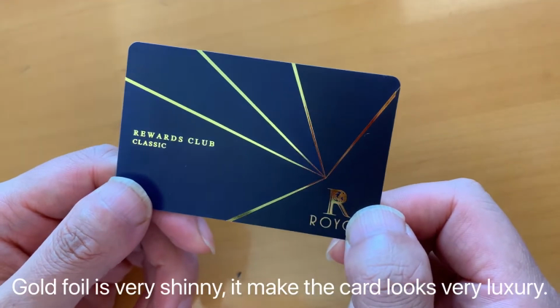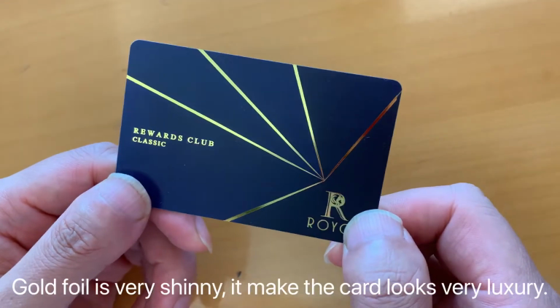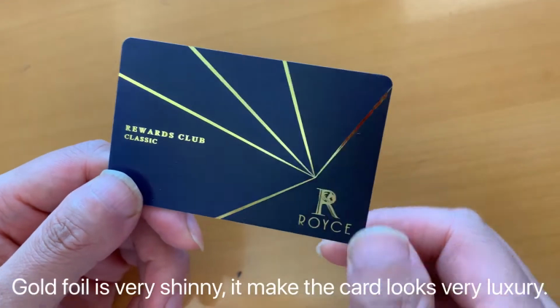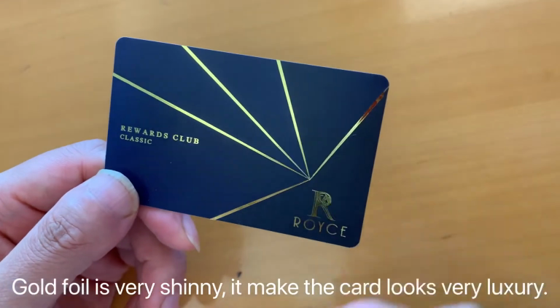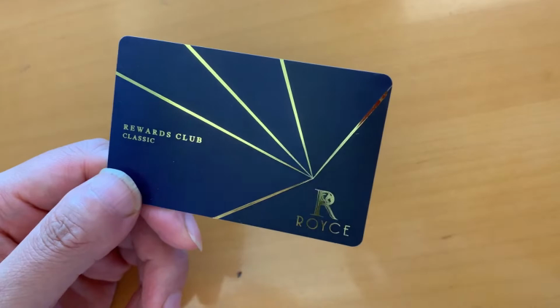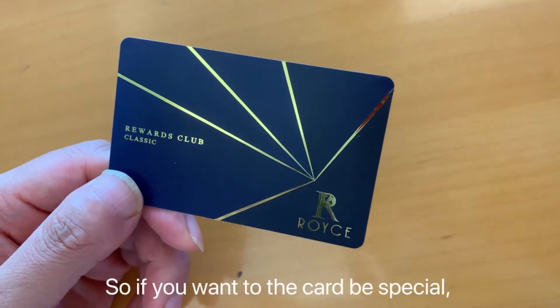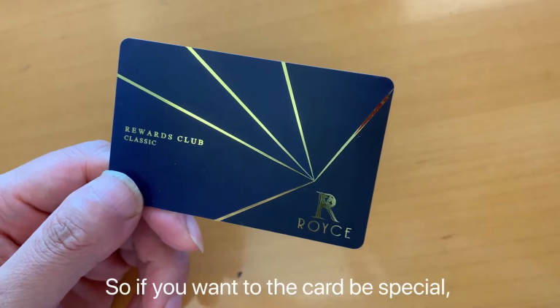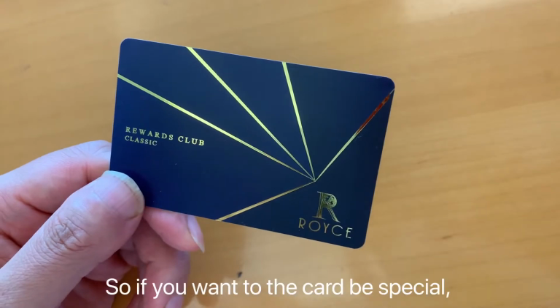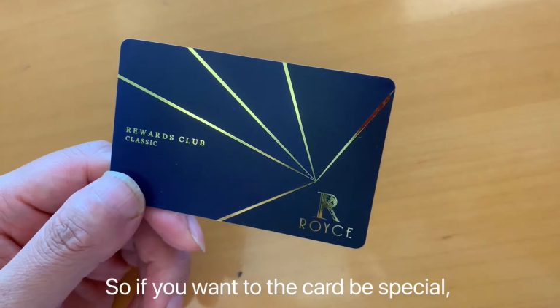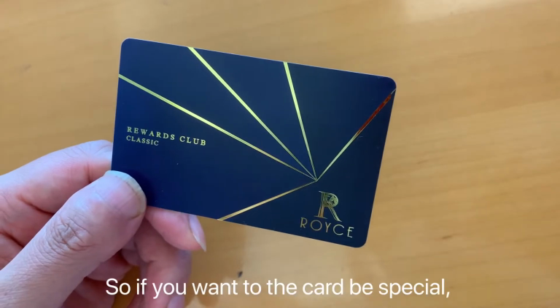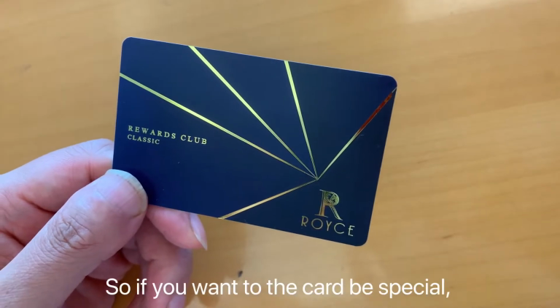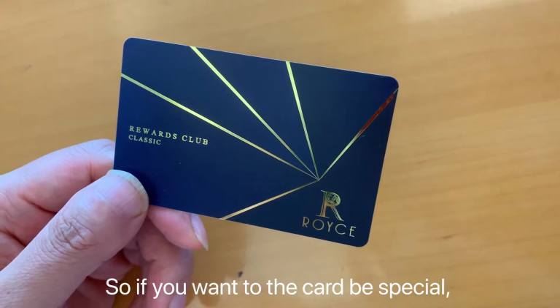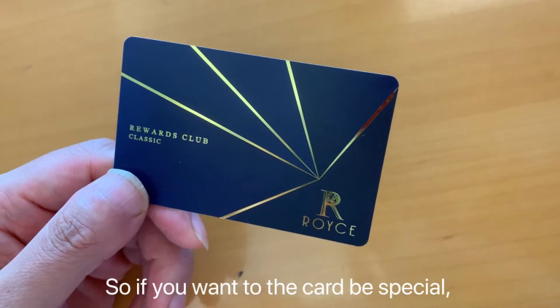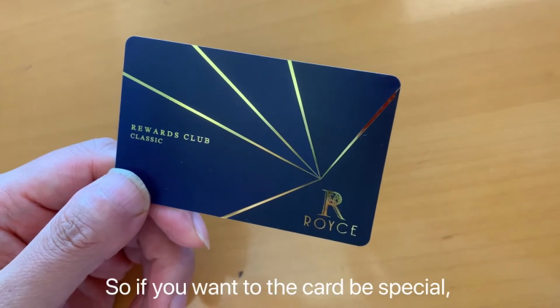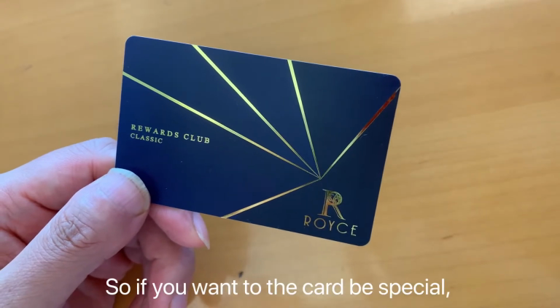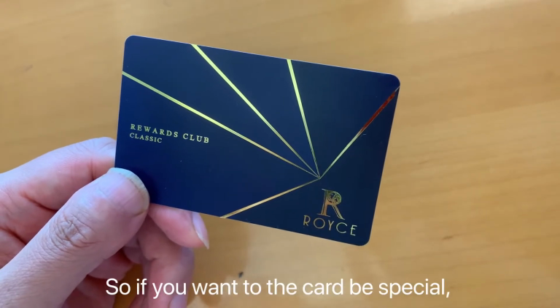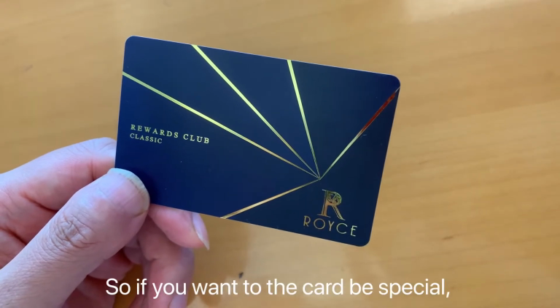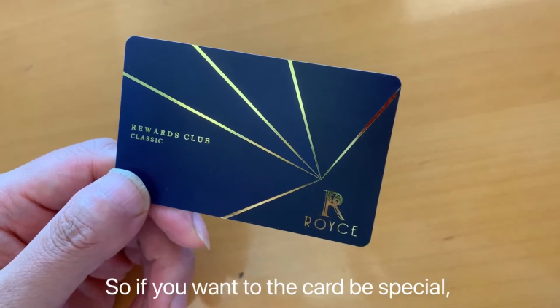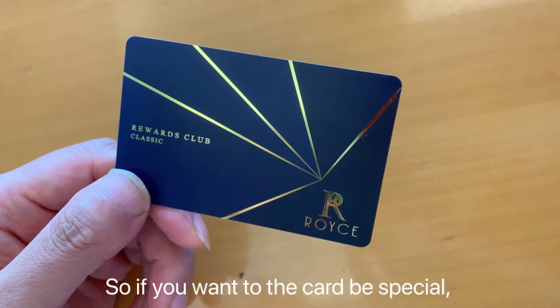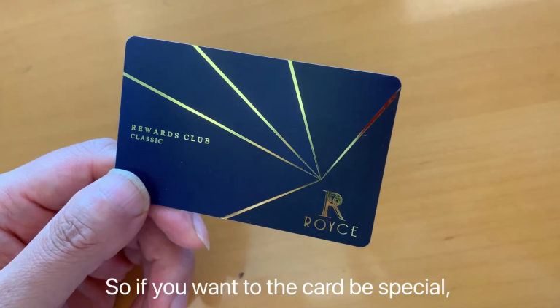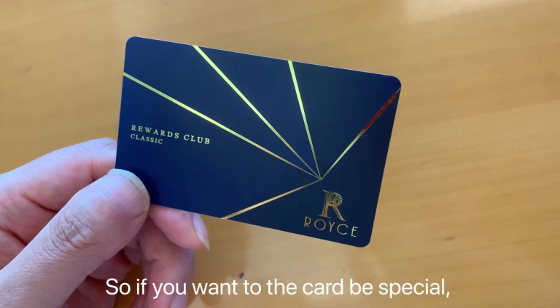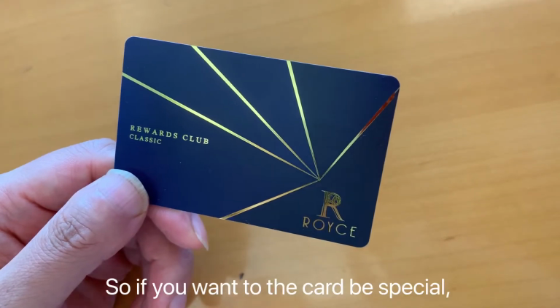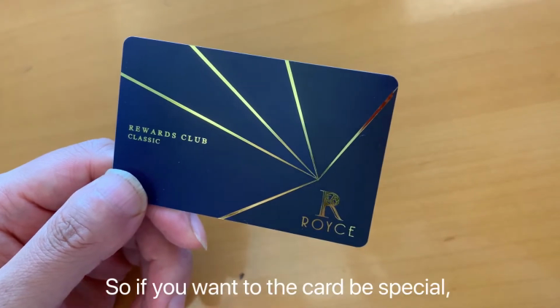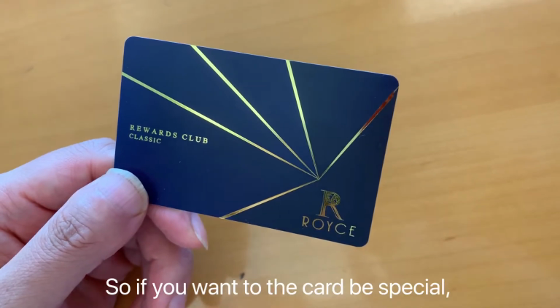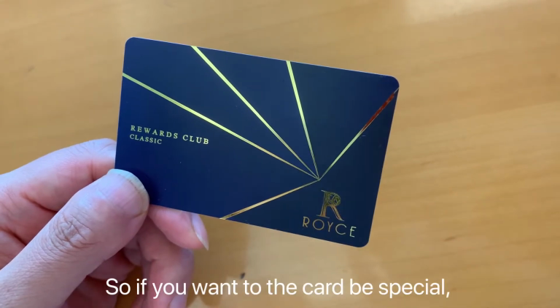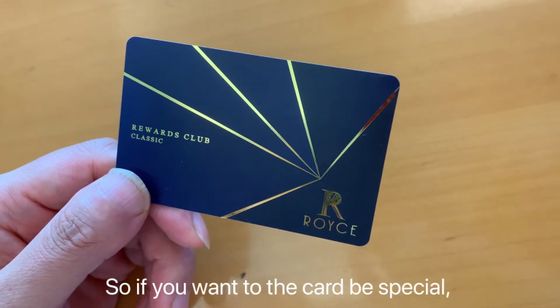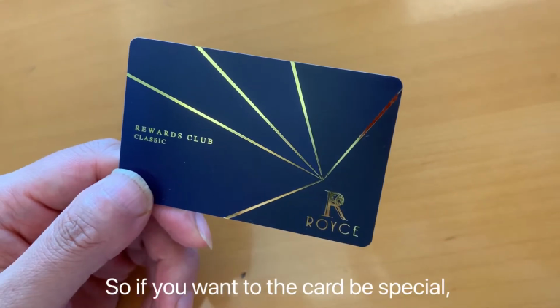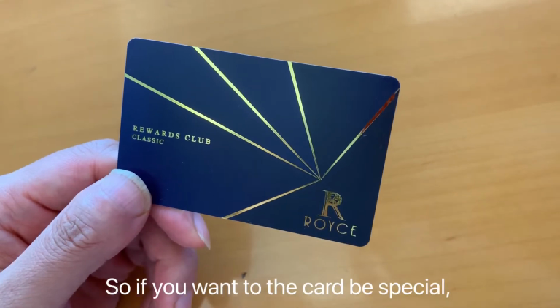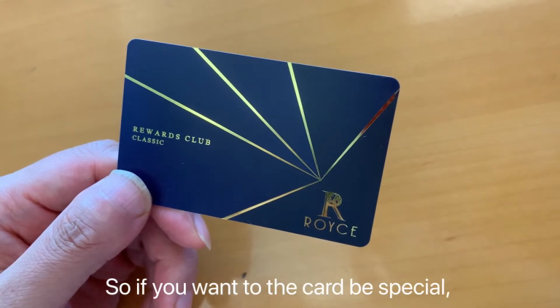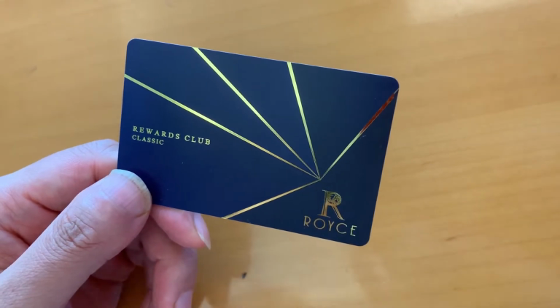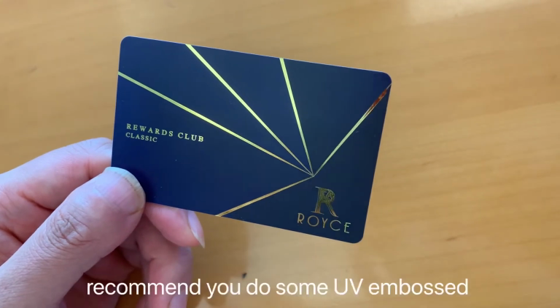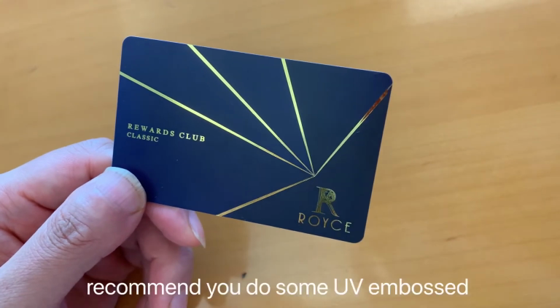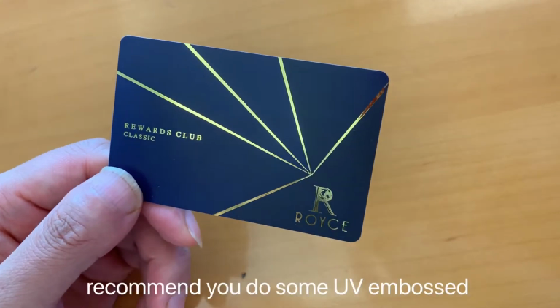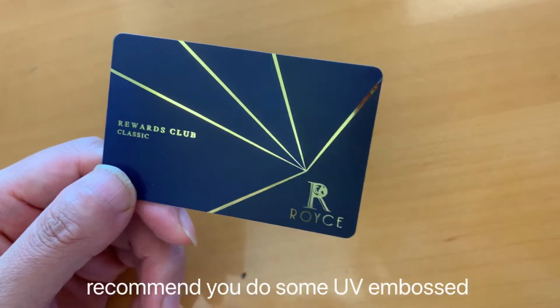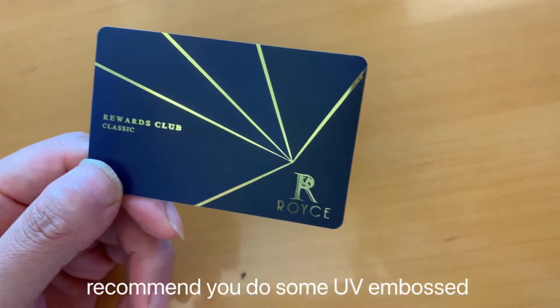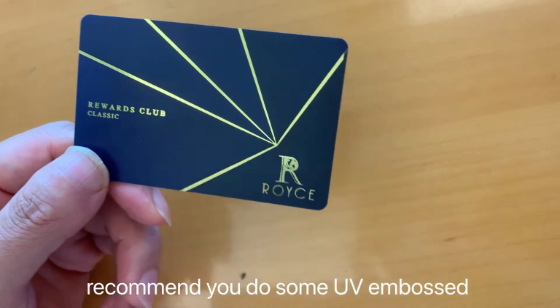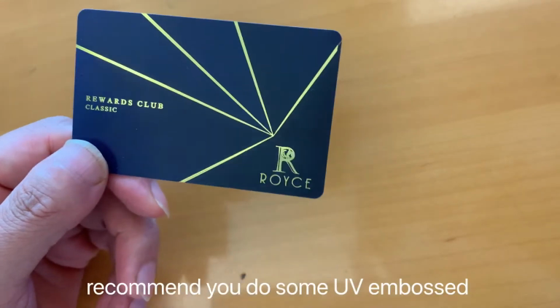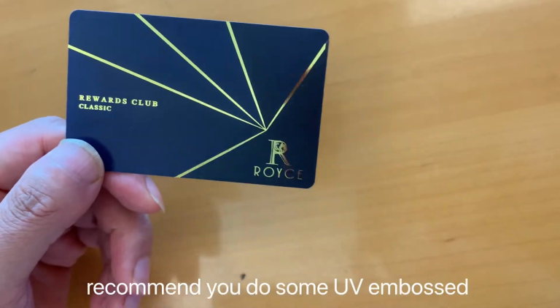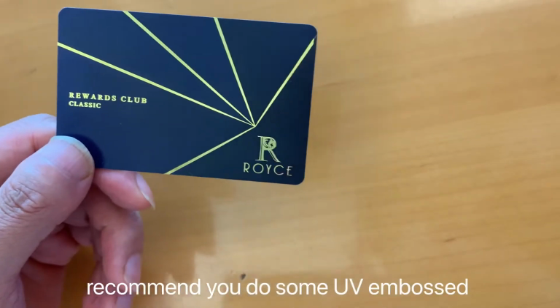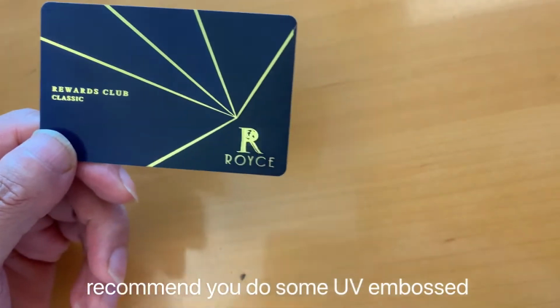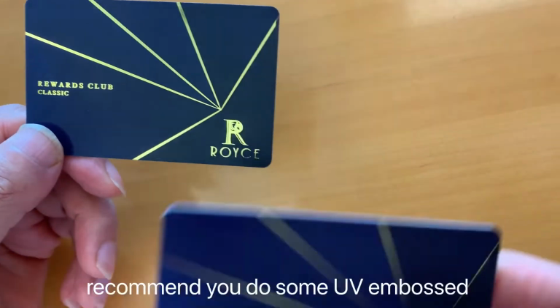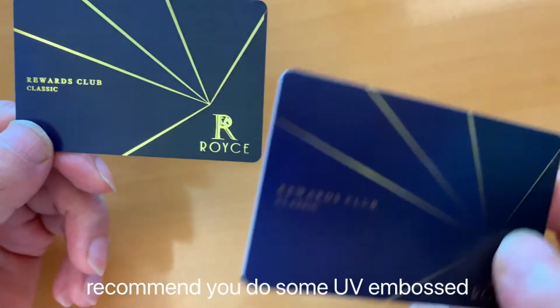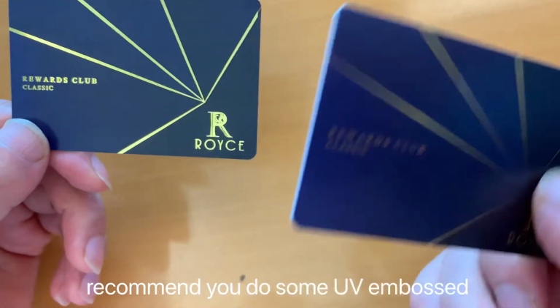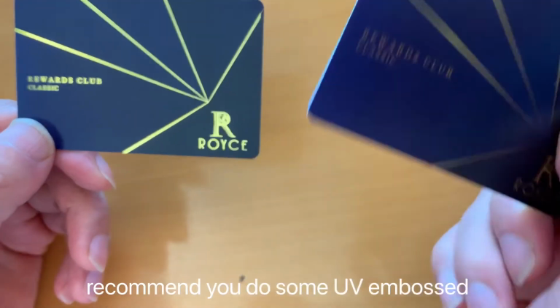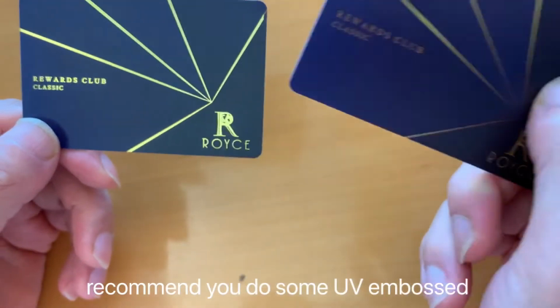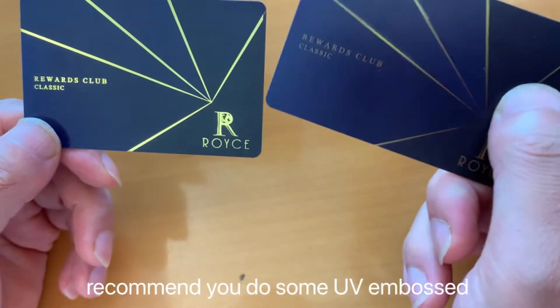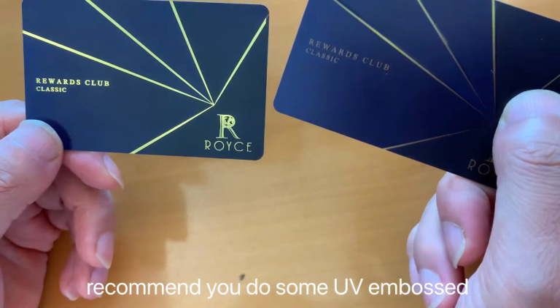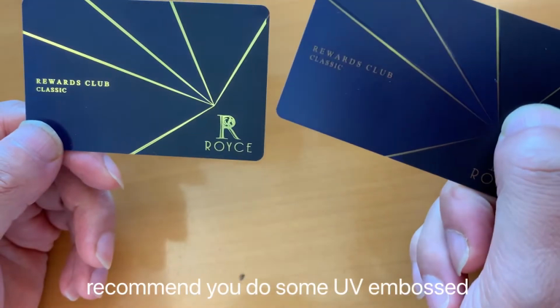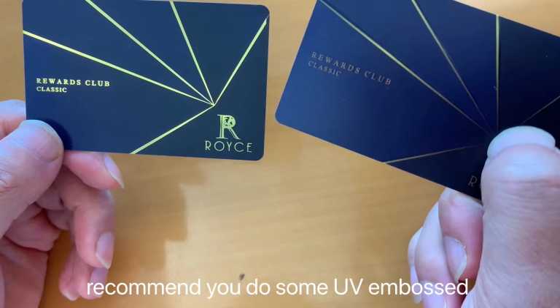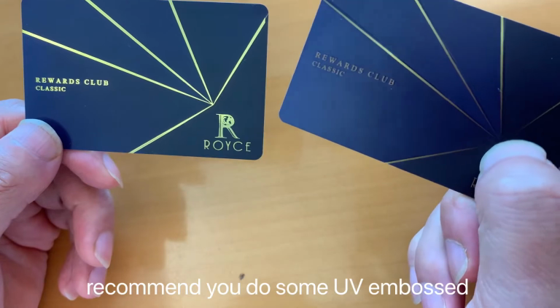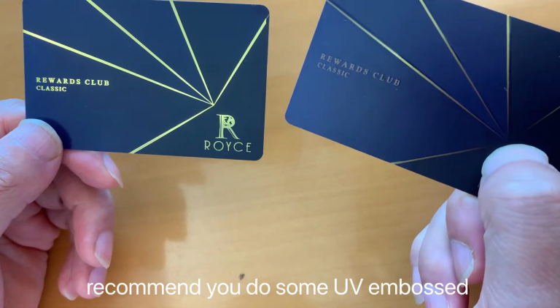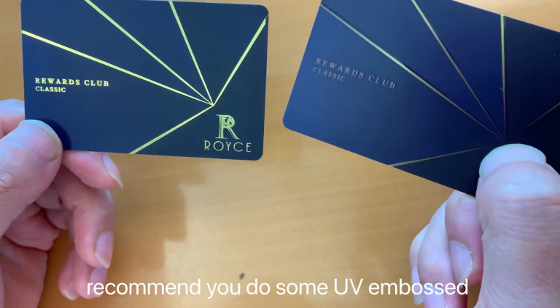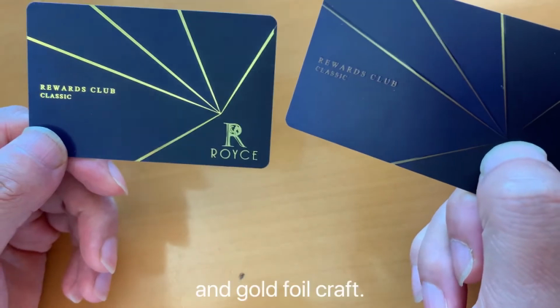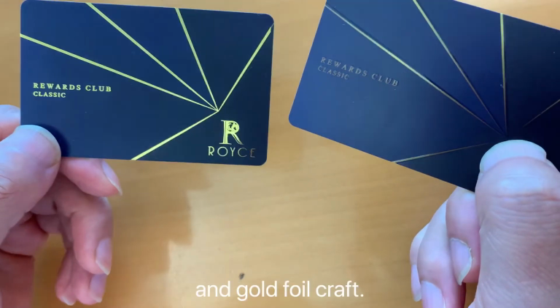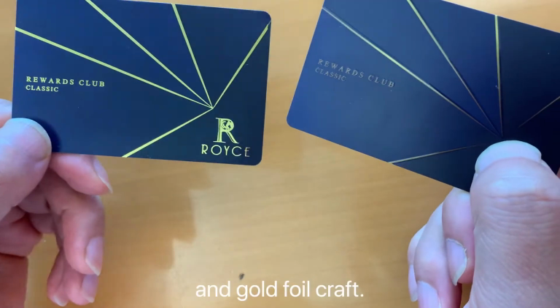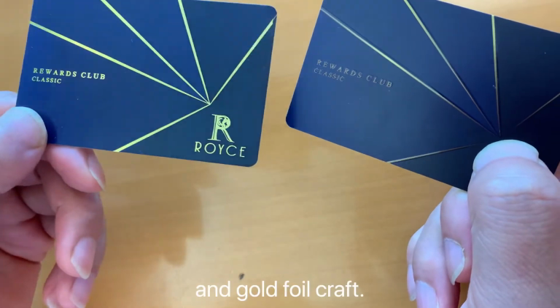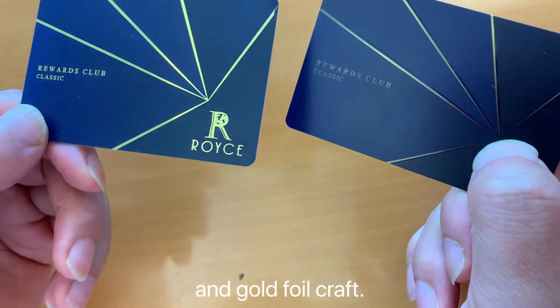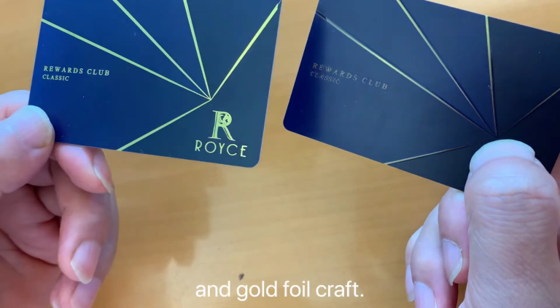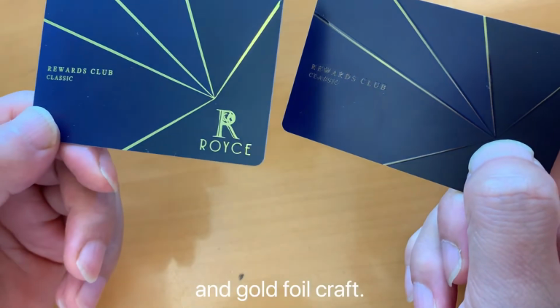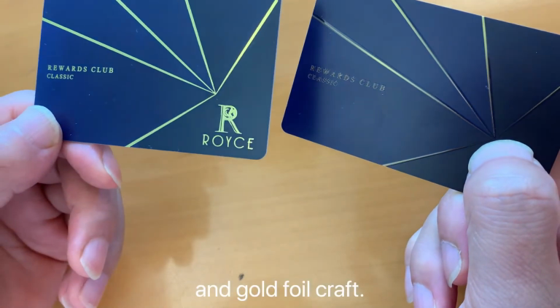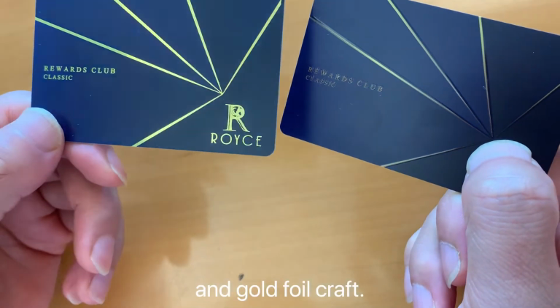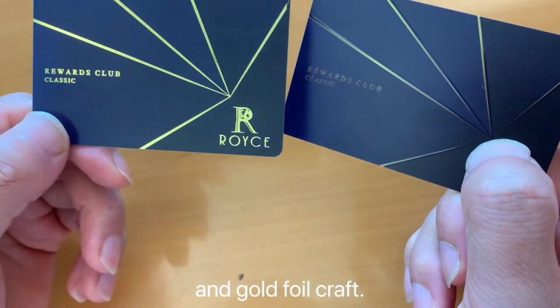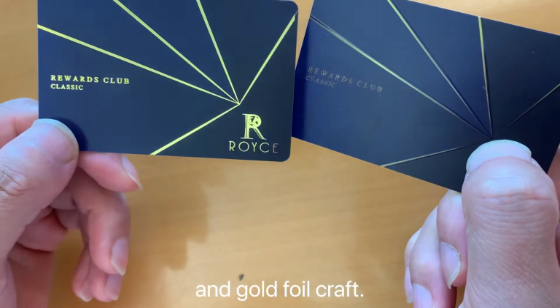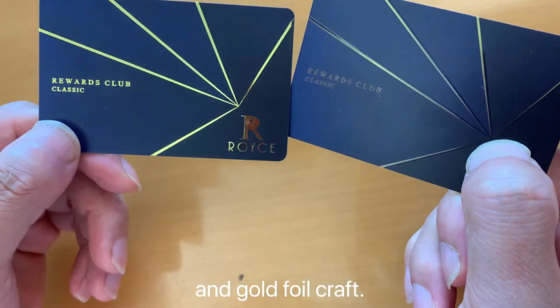So if you want the card to be special, recommend you do some UV embossed and gold foil craft.